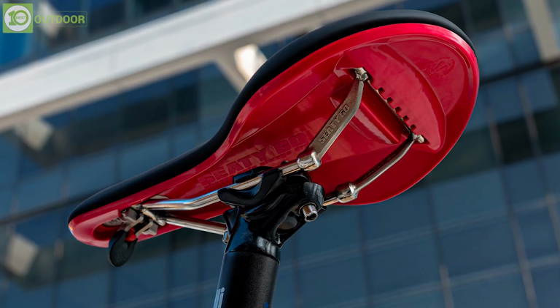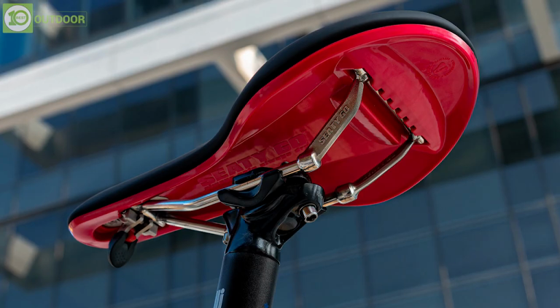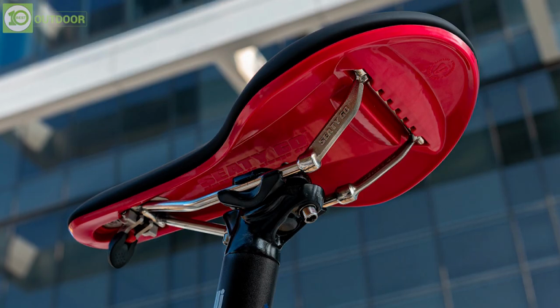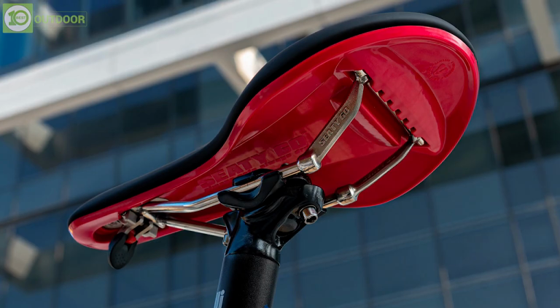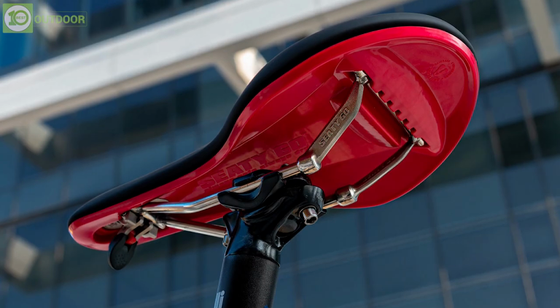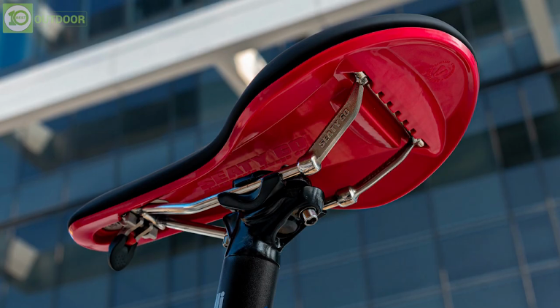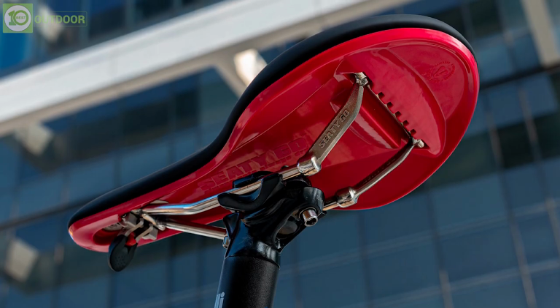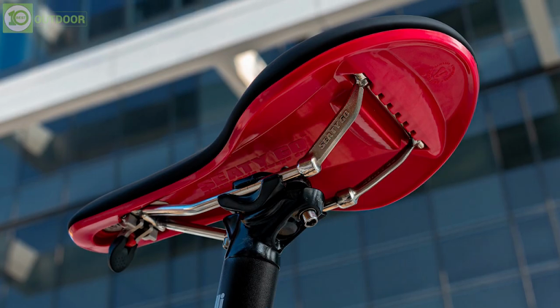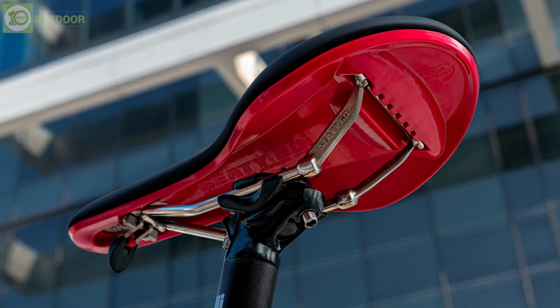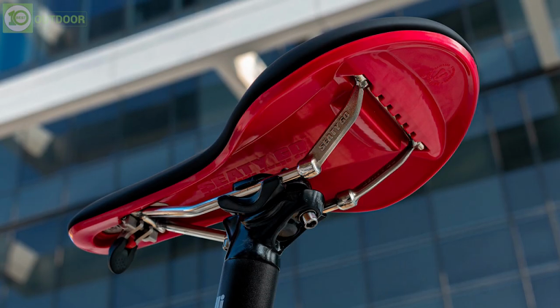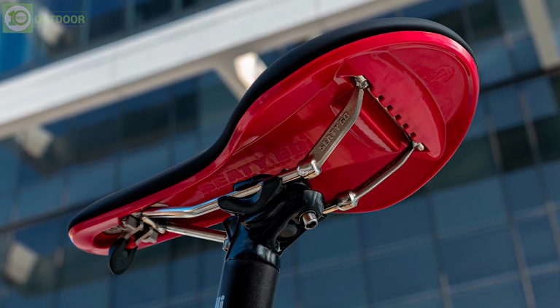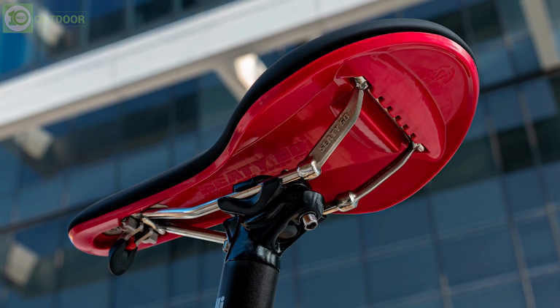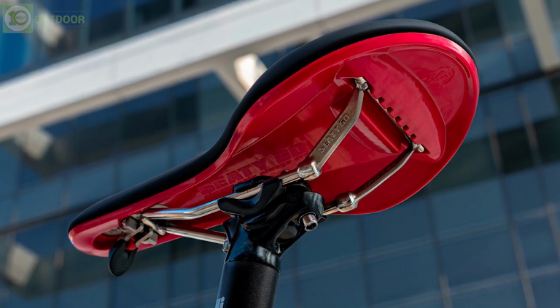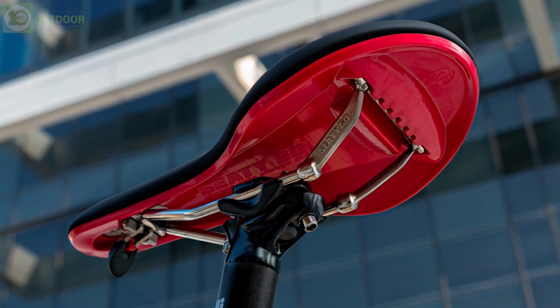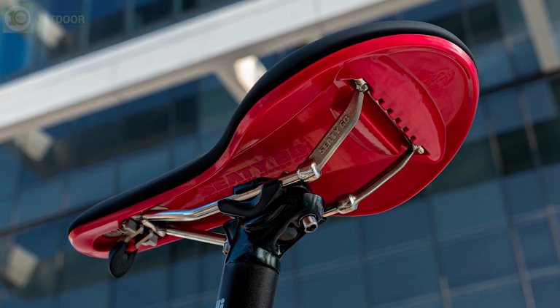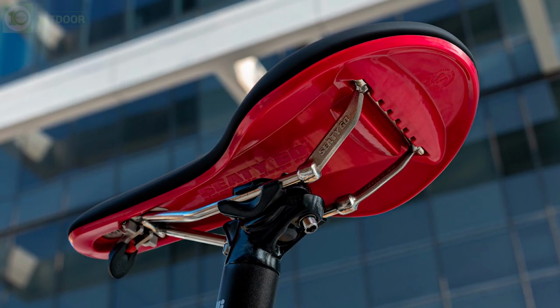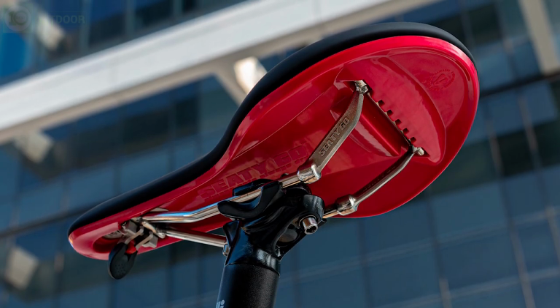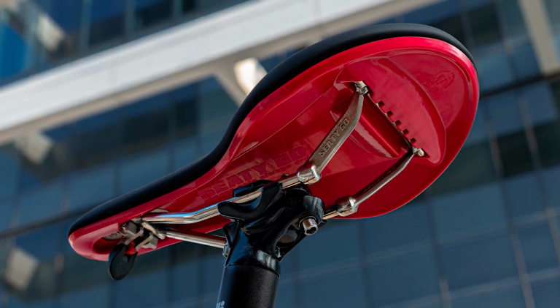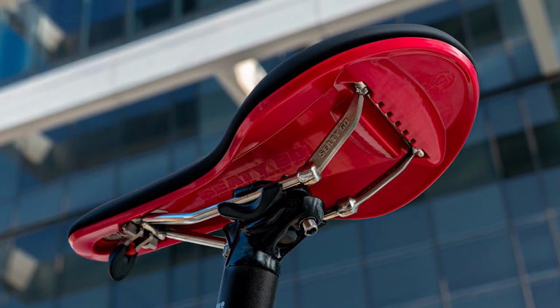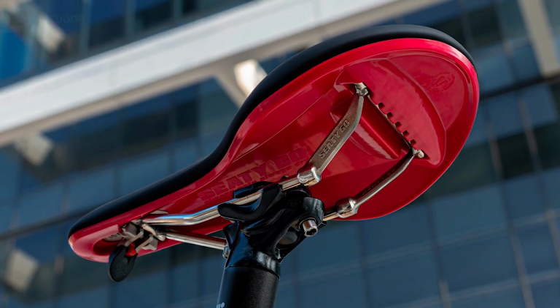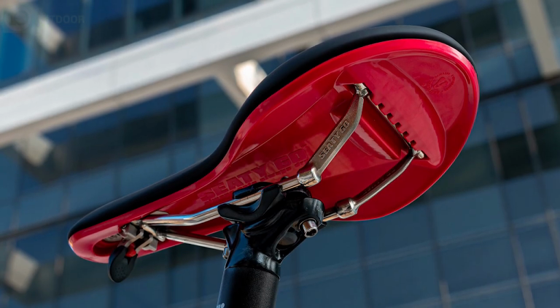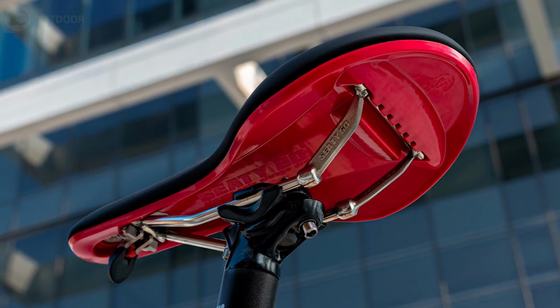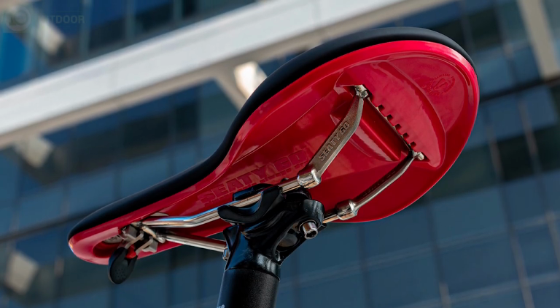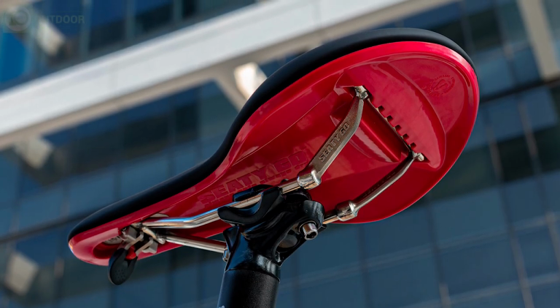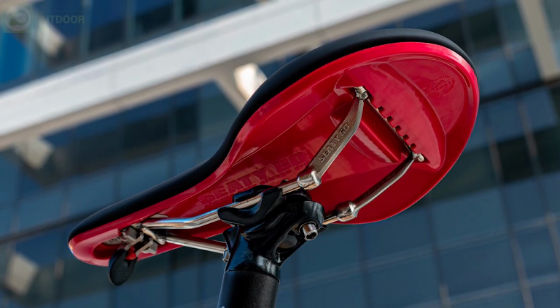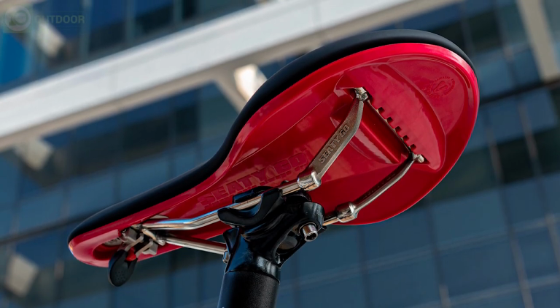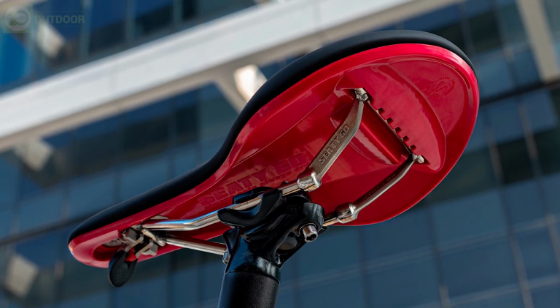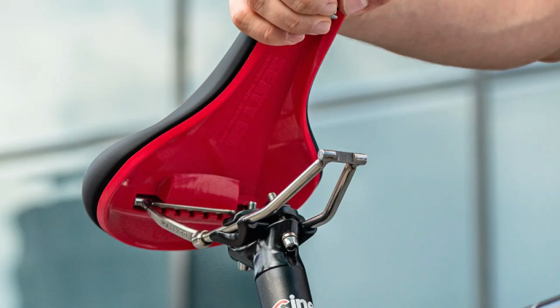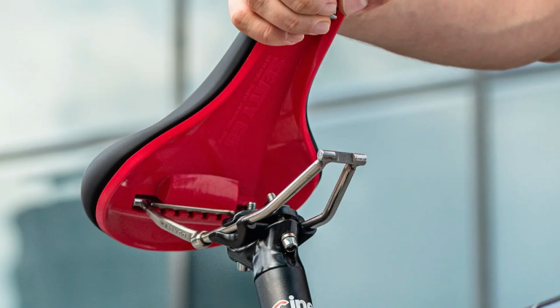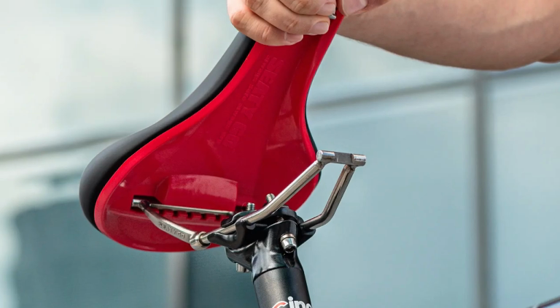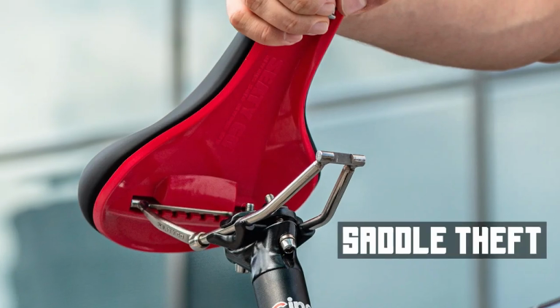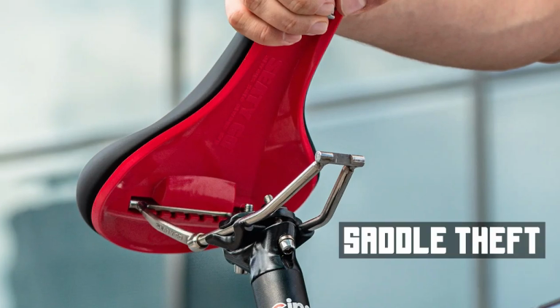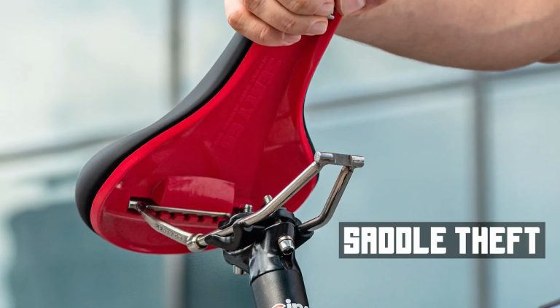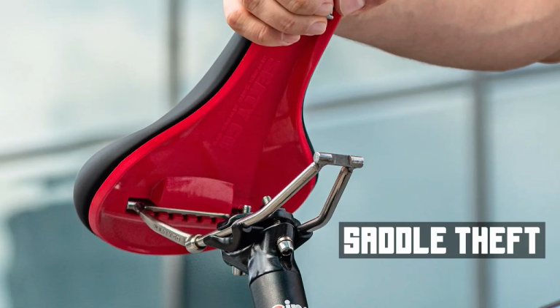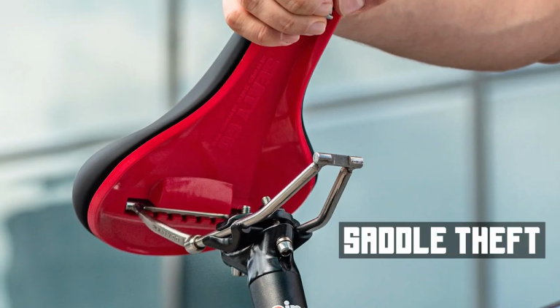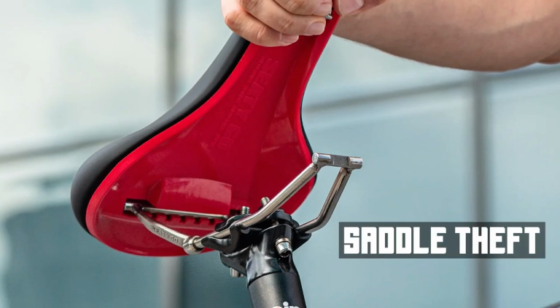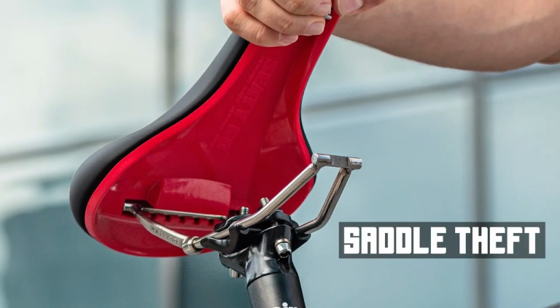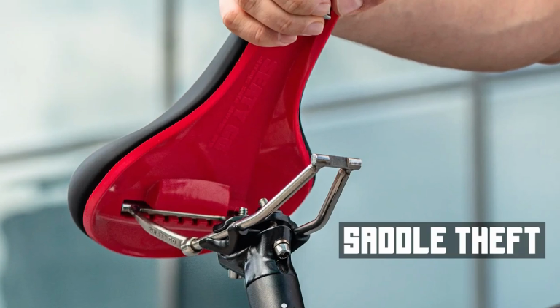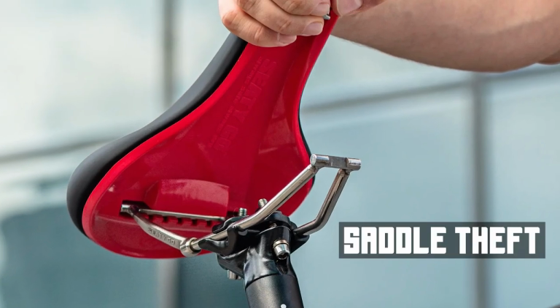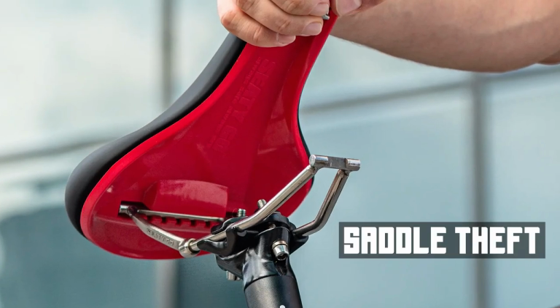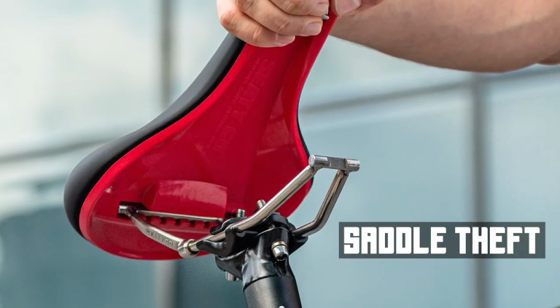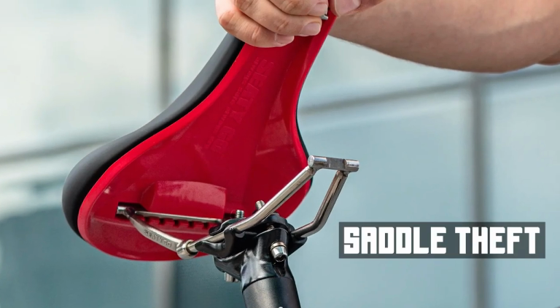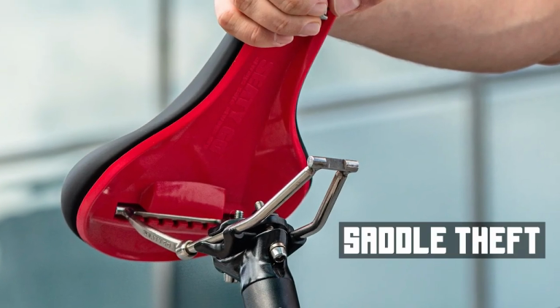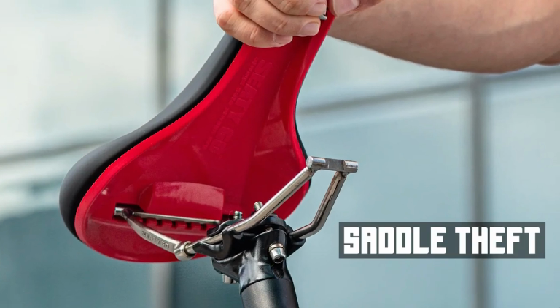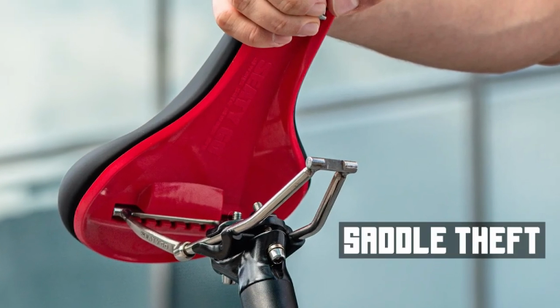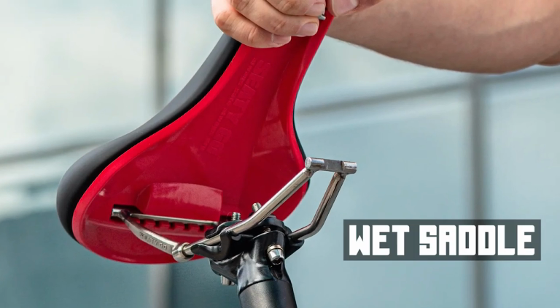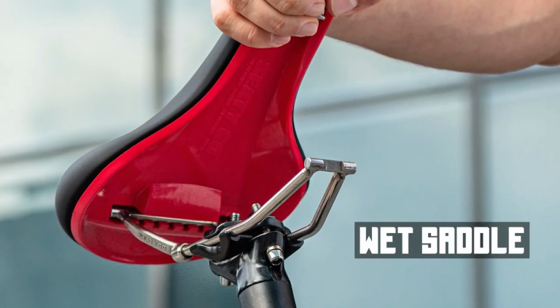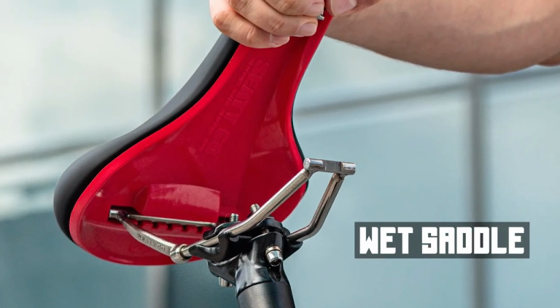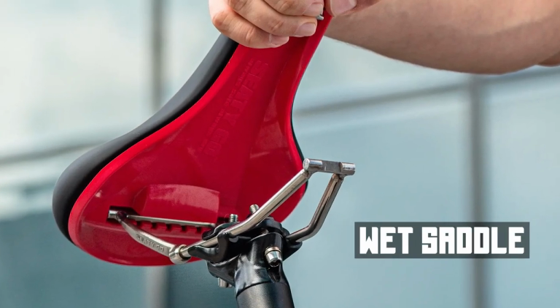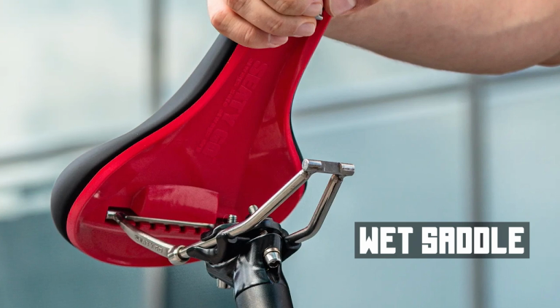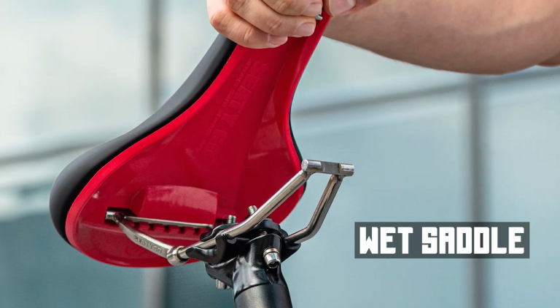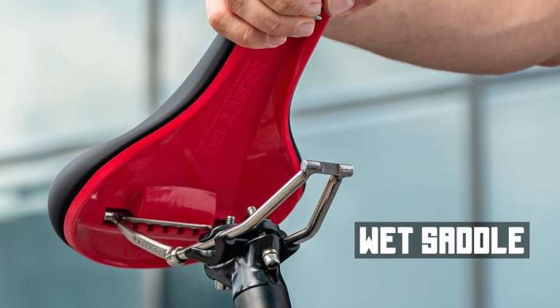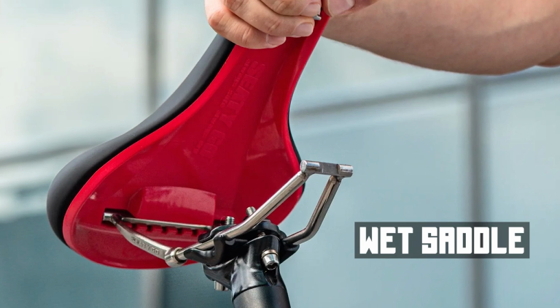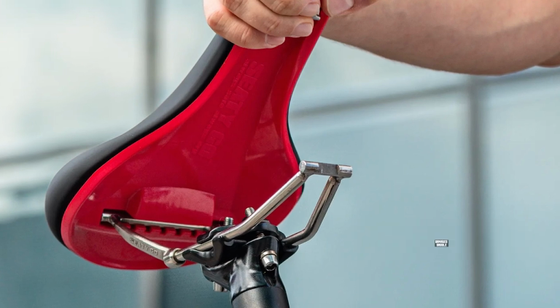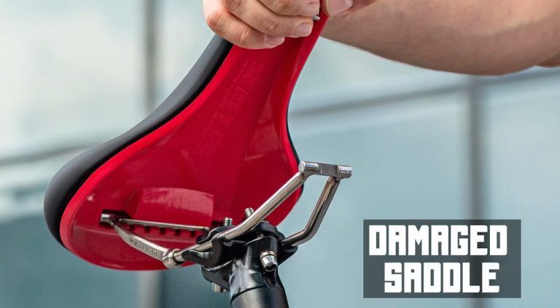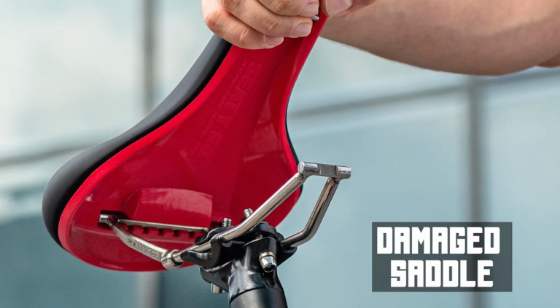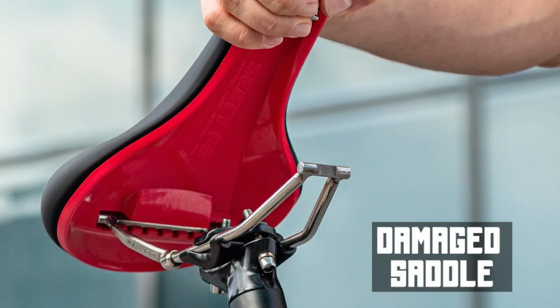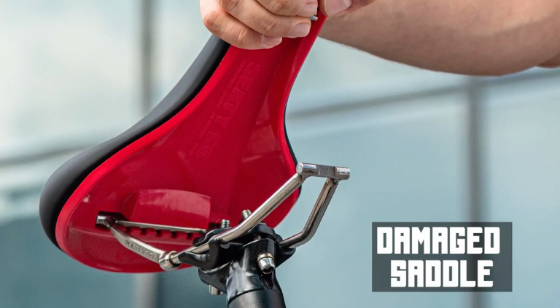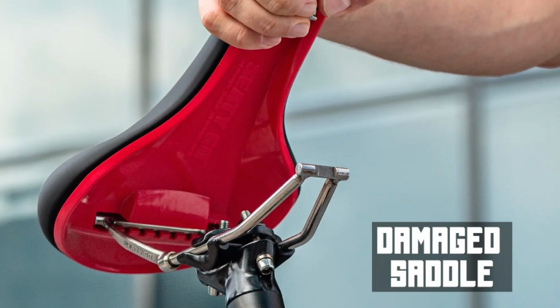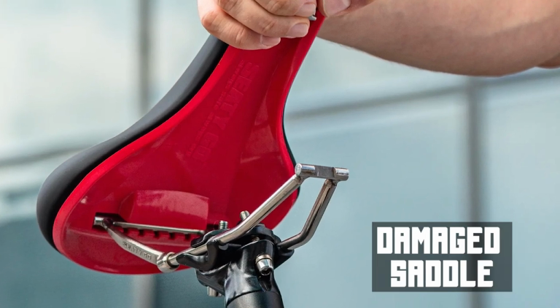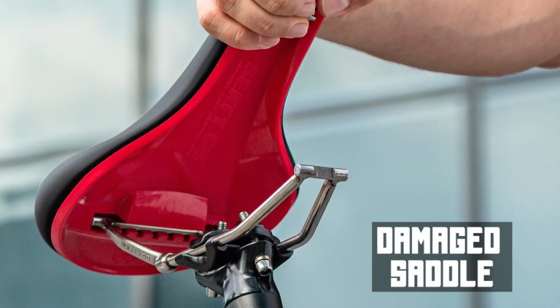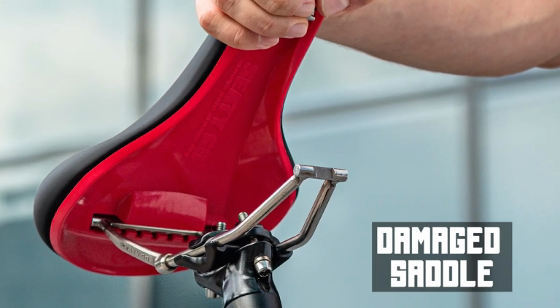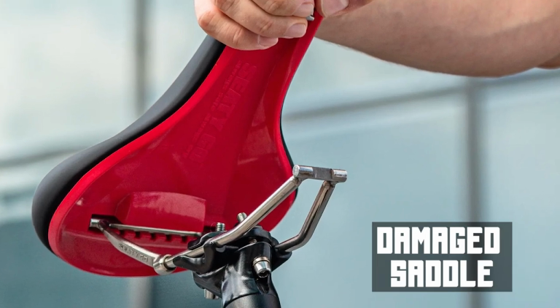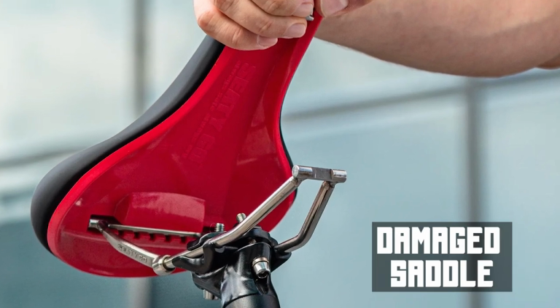Overall, the Seedy Go is an ideal choice for all bikers facing problems like saddle theft, wet saddle, and damaged saddle.